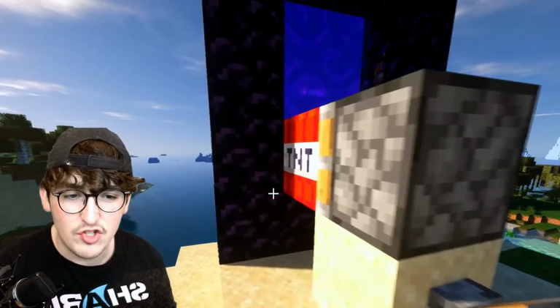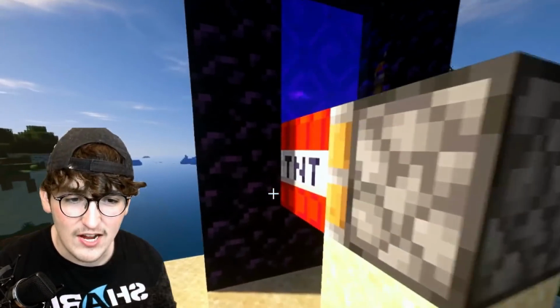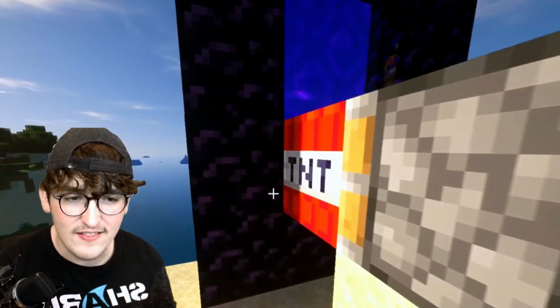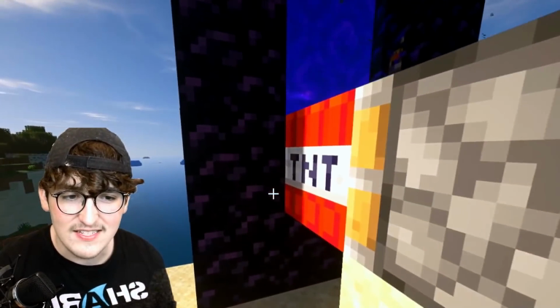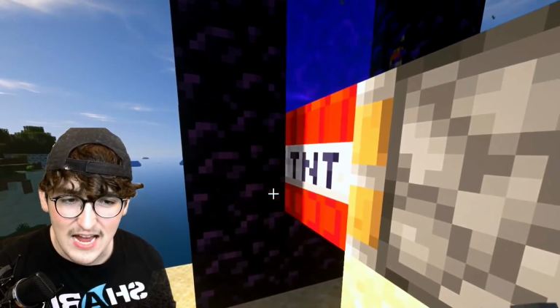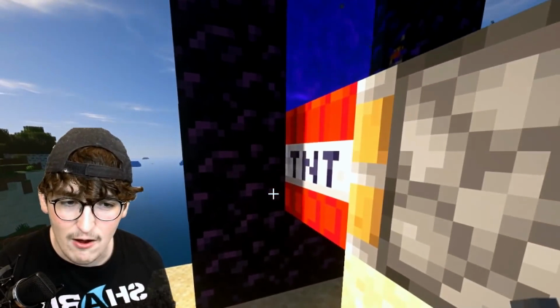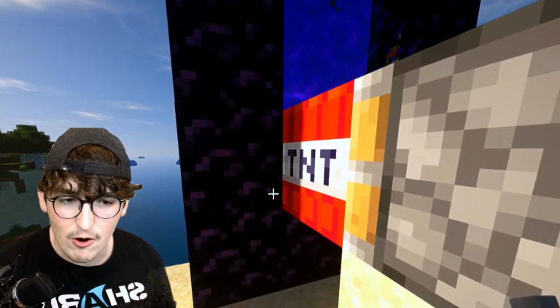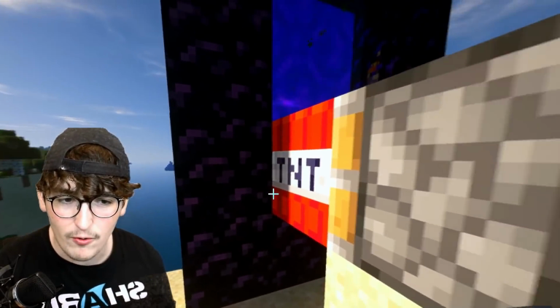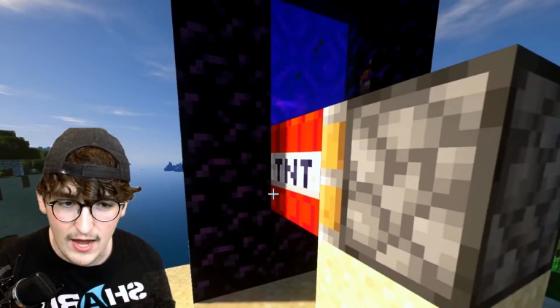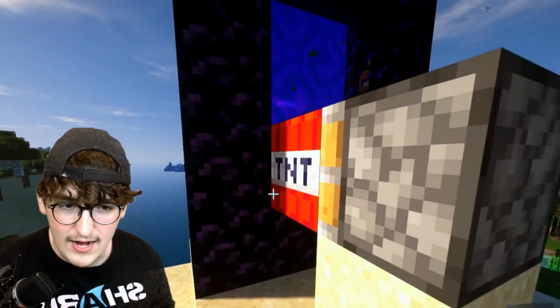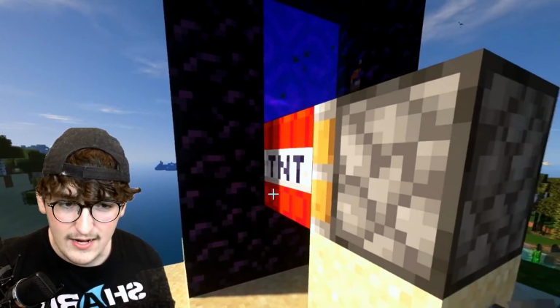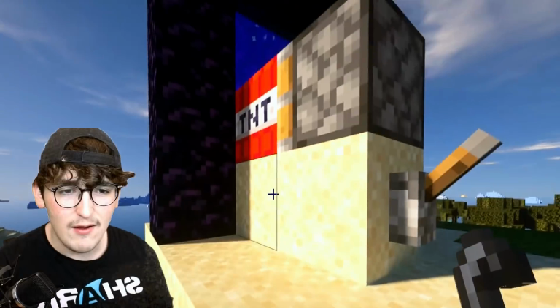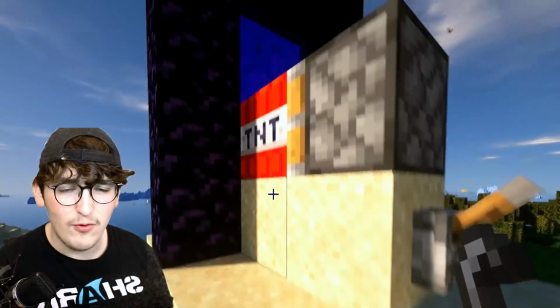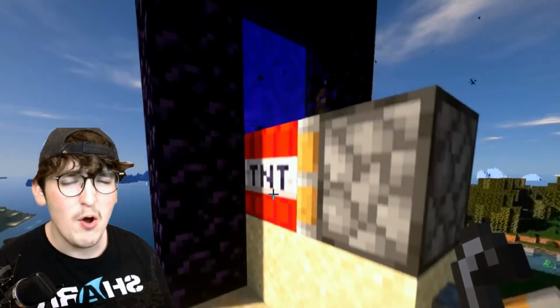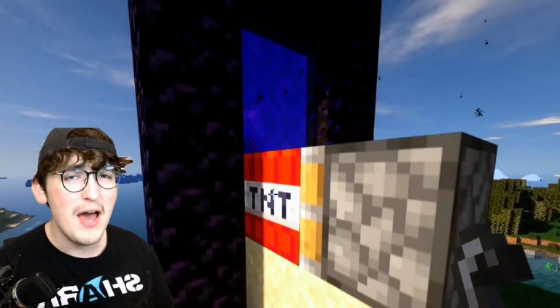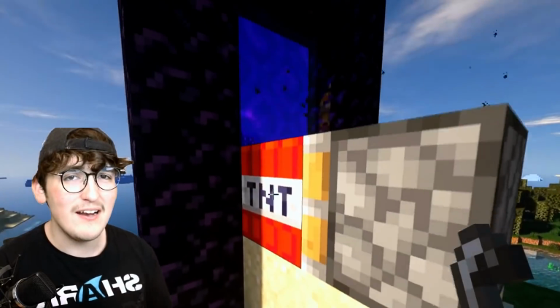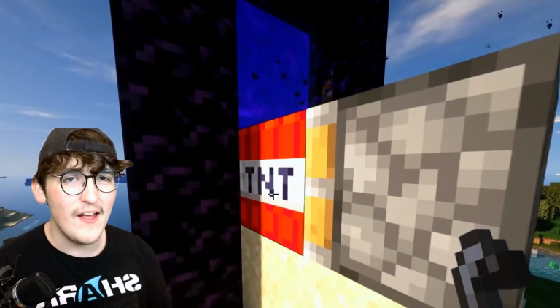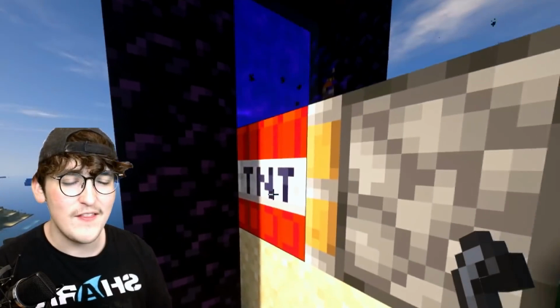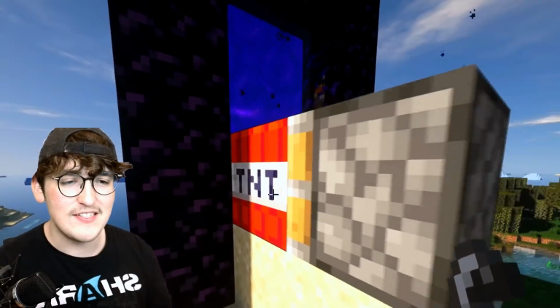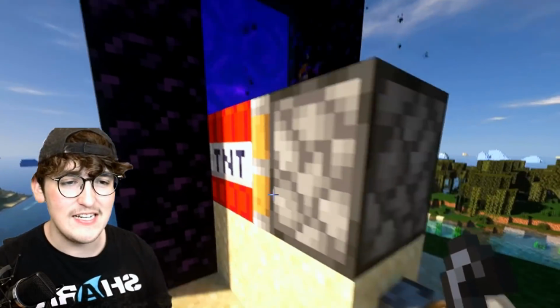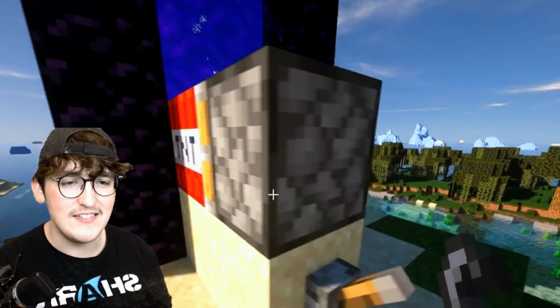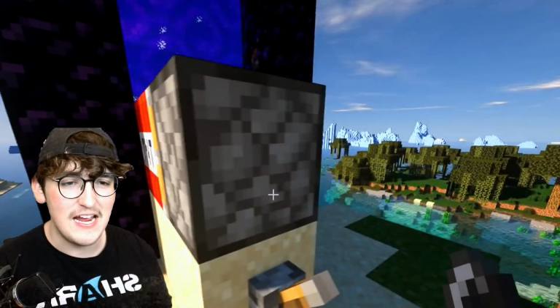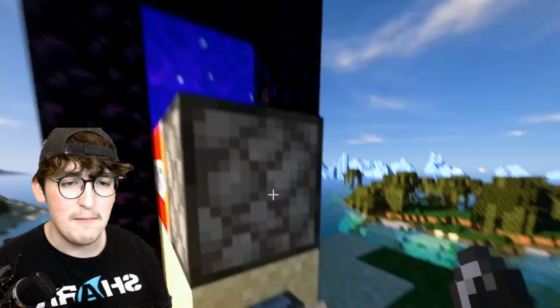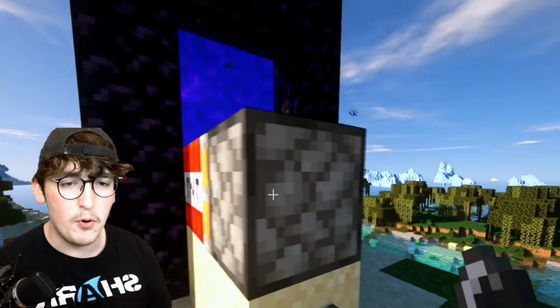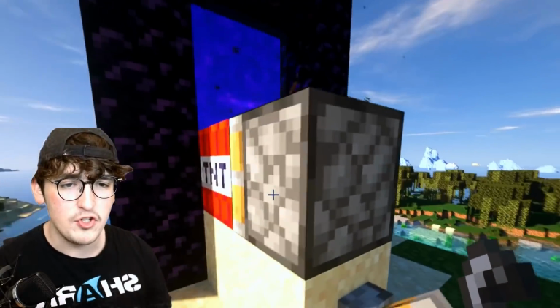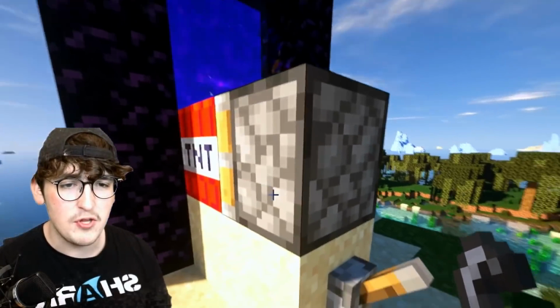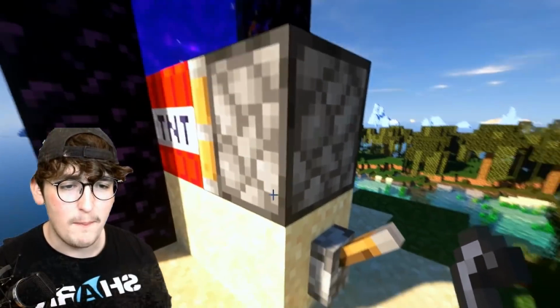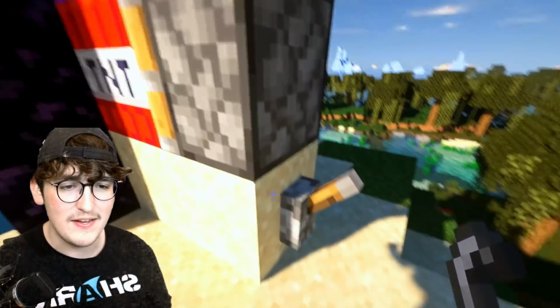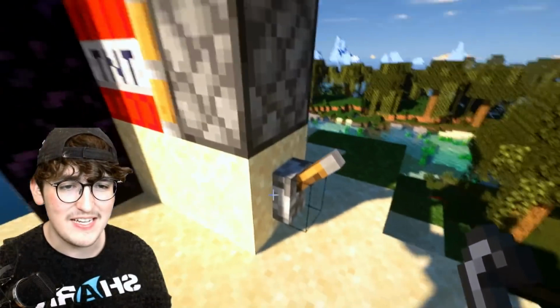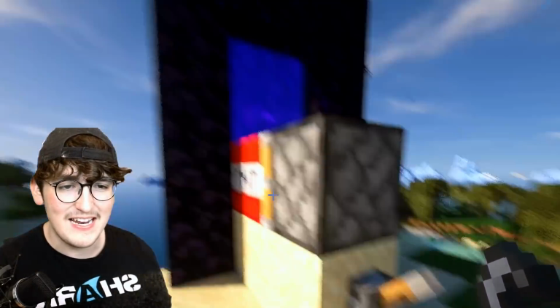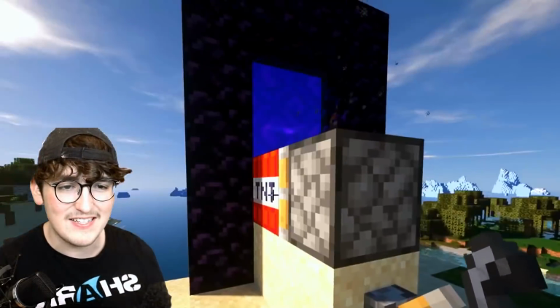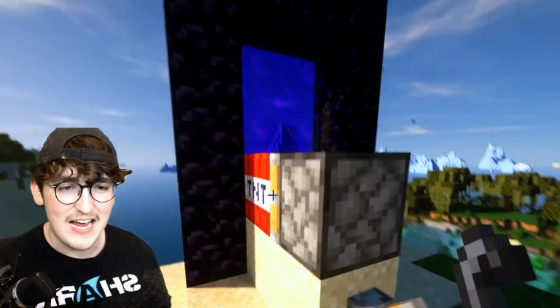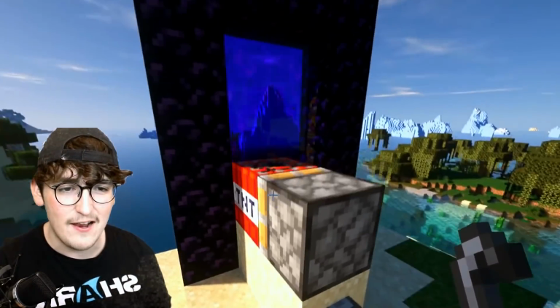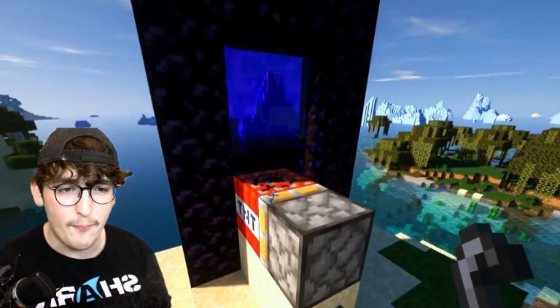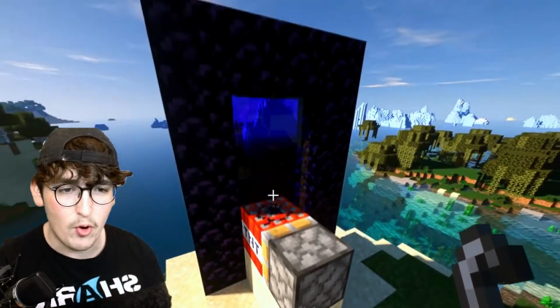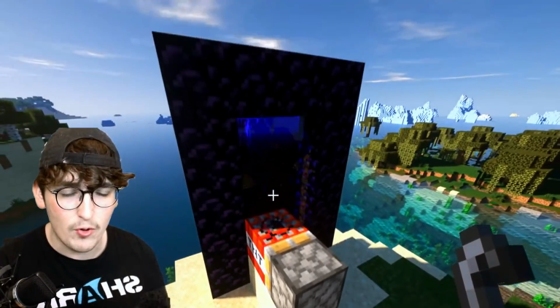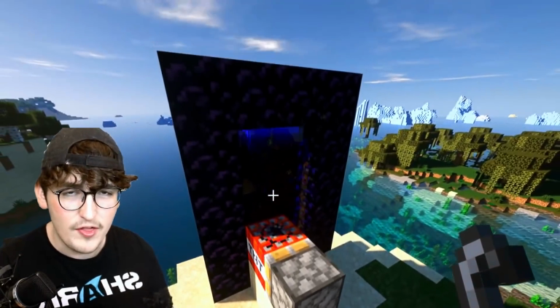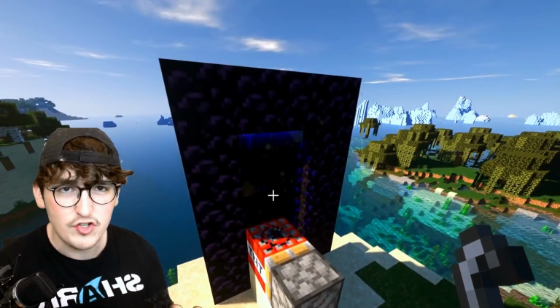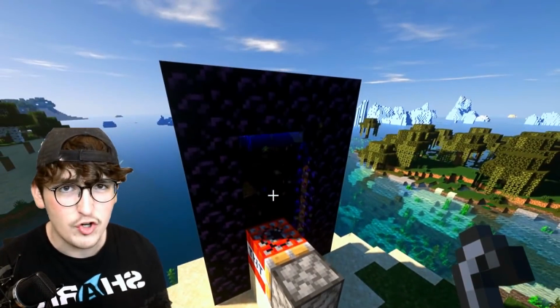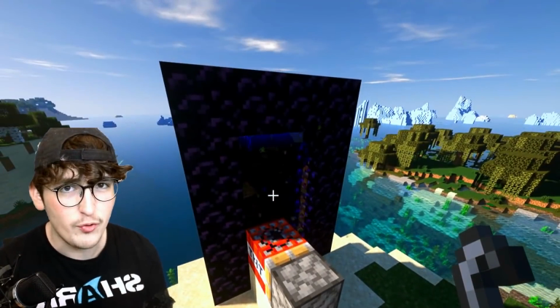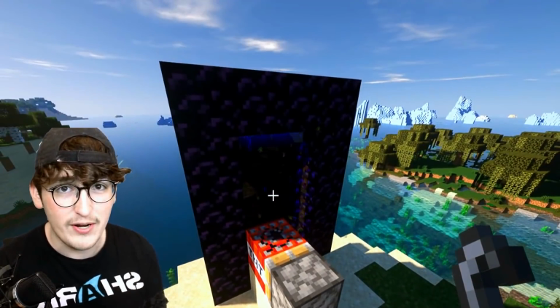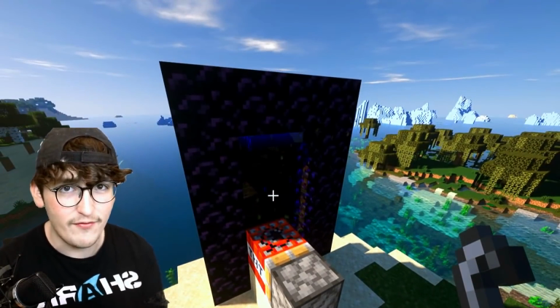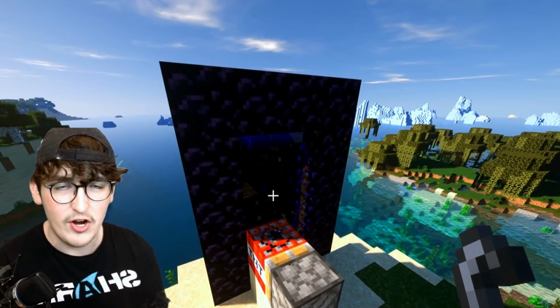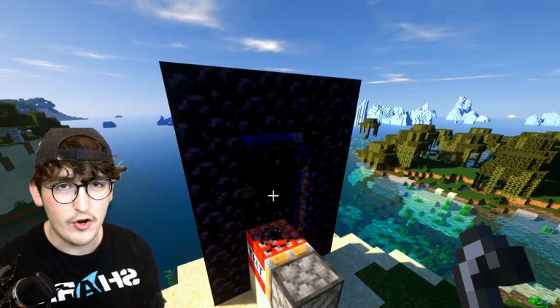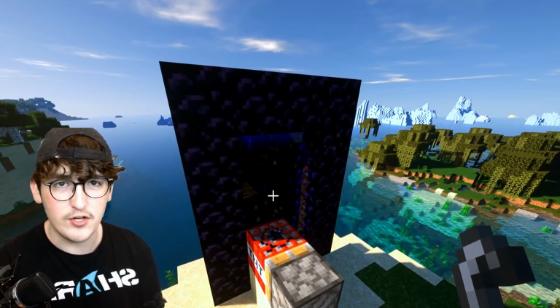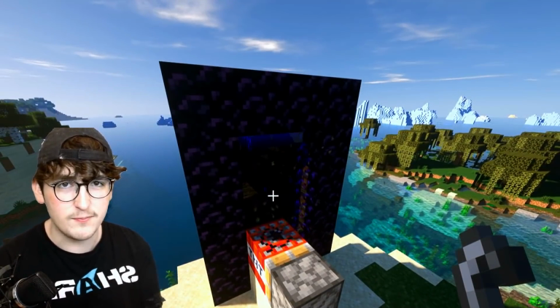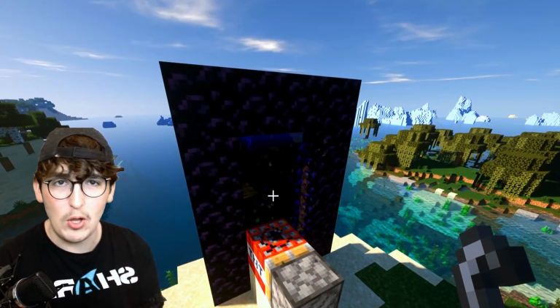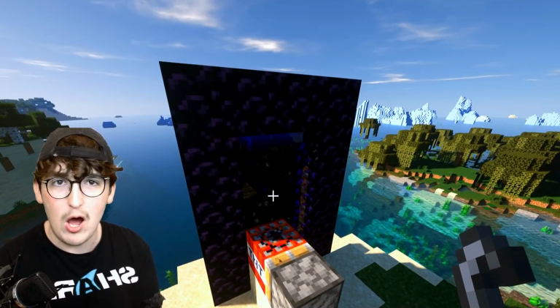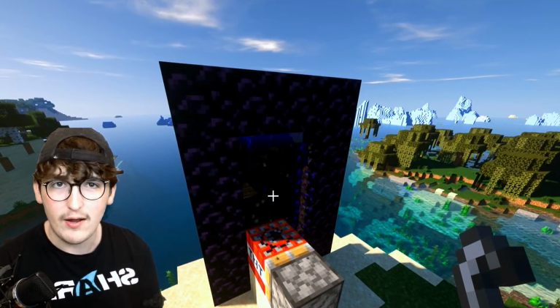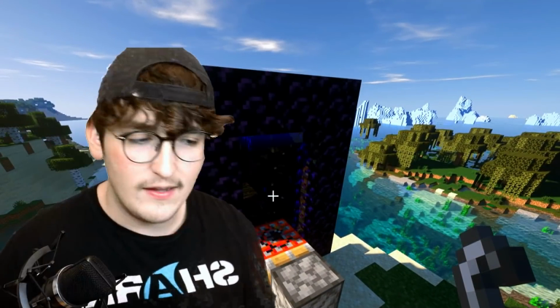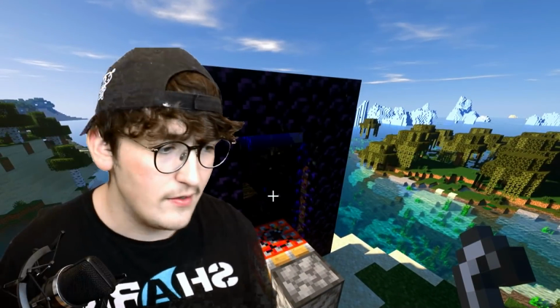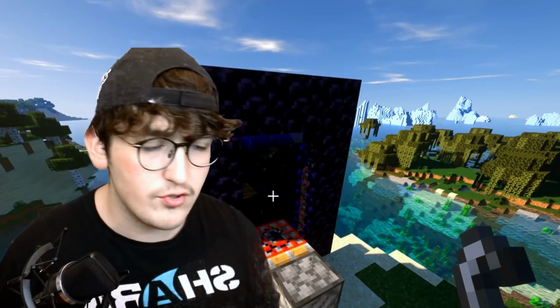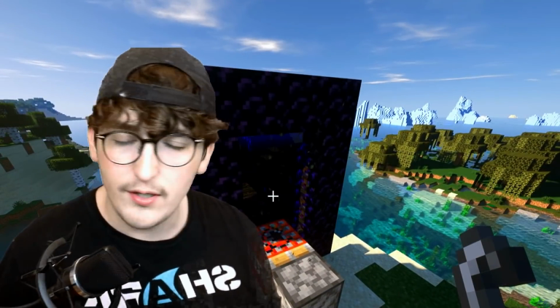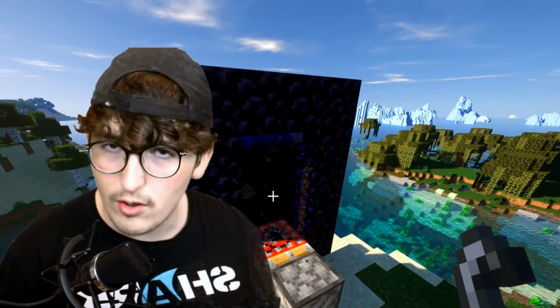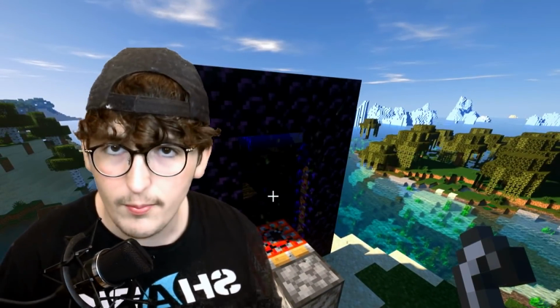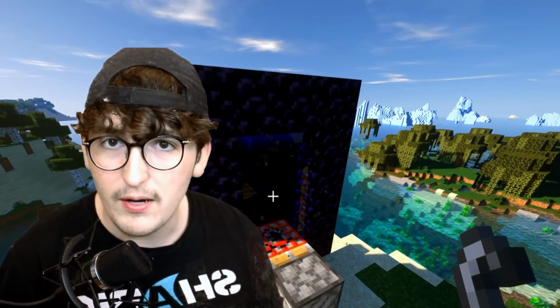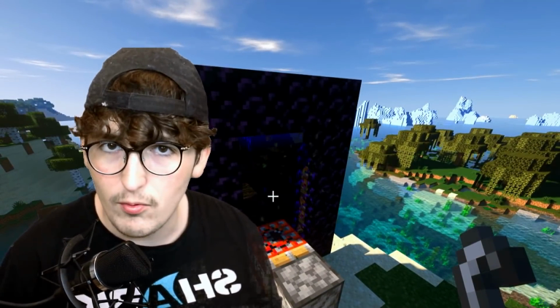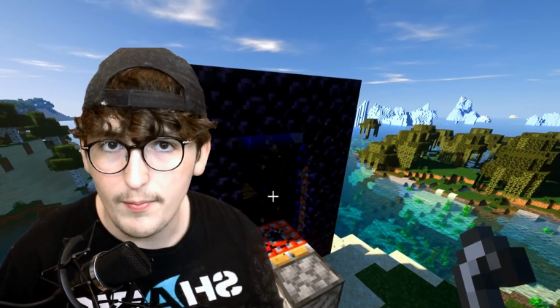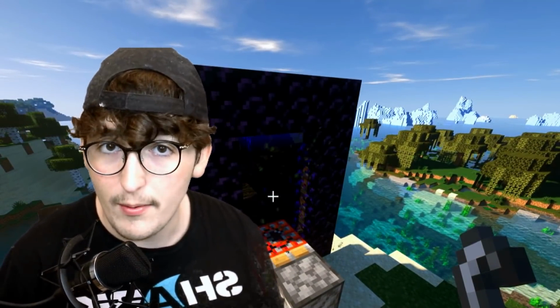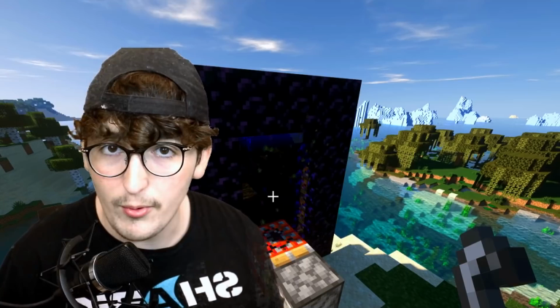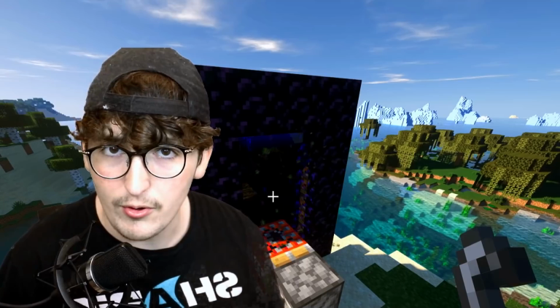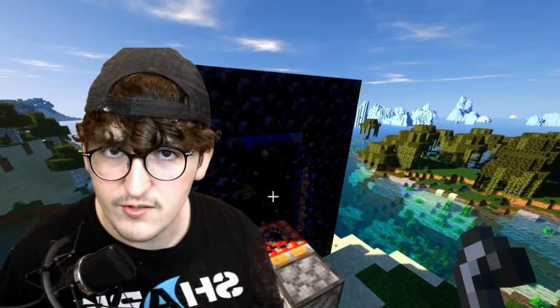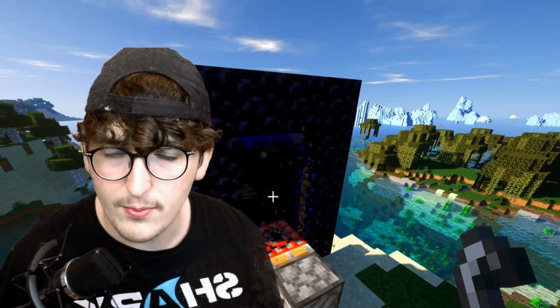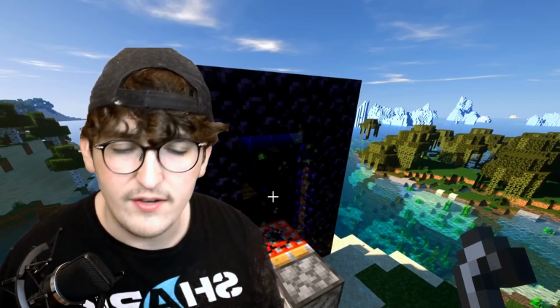Now check this out. If we go ahead and light this TNT and push the piston inside of the portal, this should create a very cursed block that literally nobody will be able to explain.